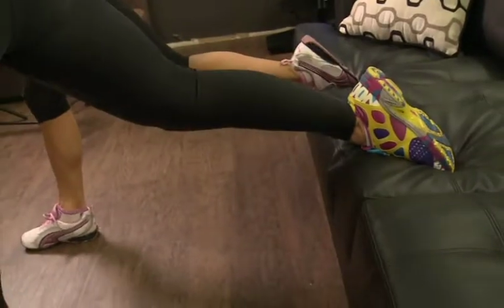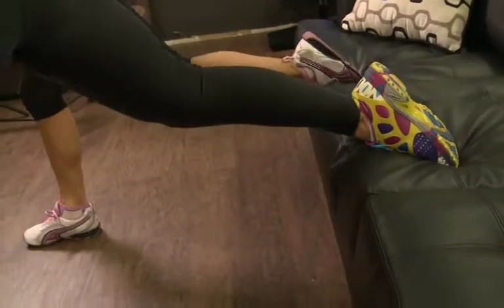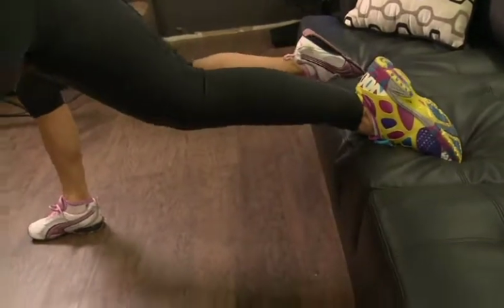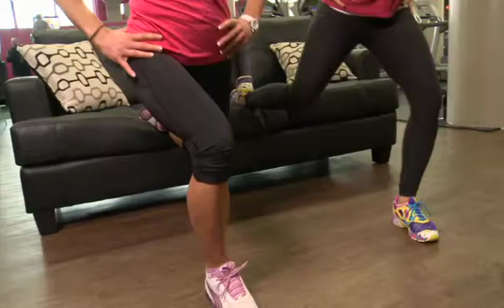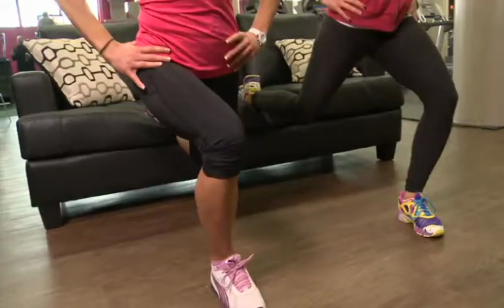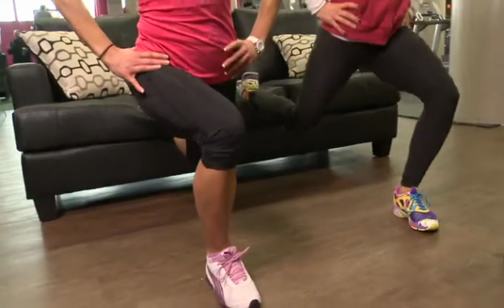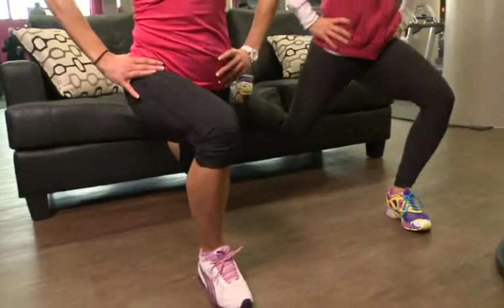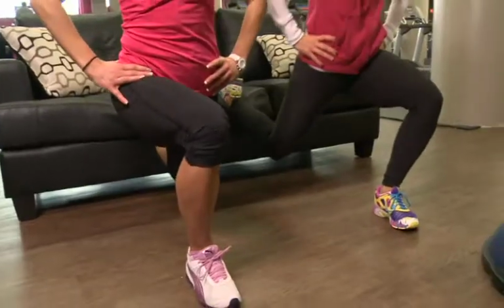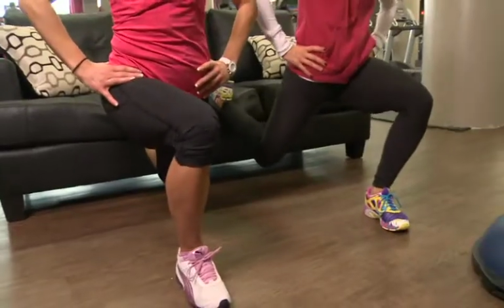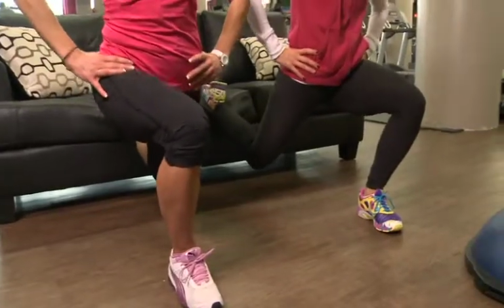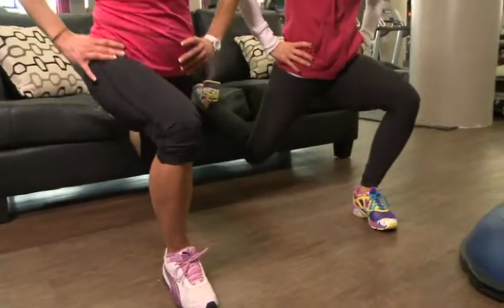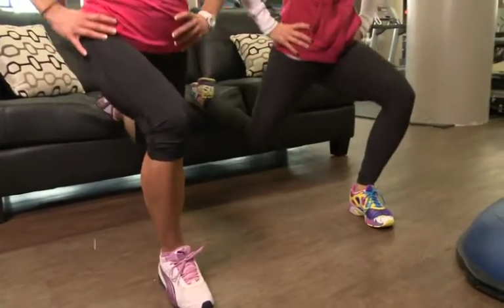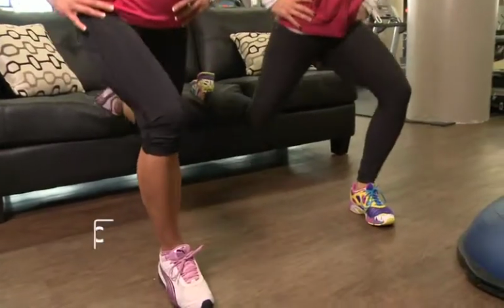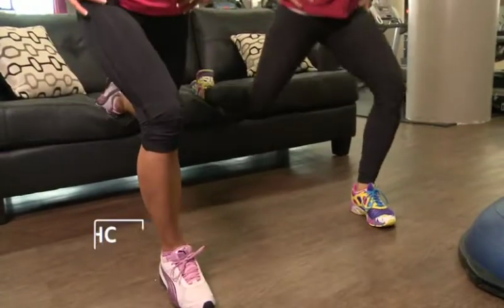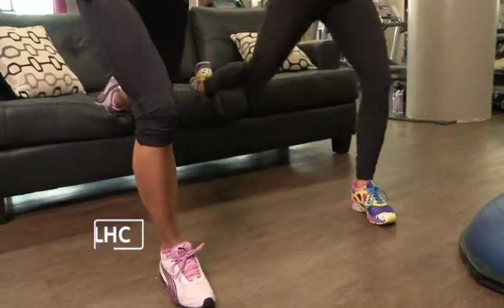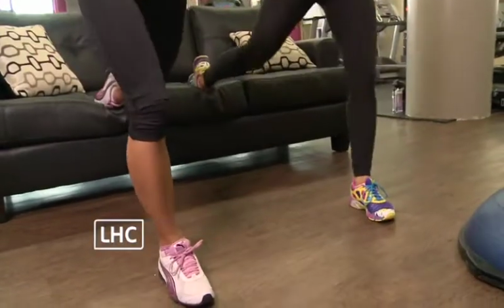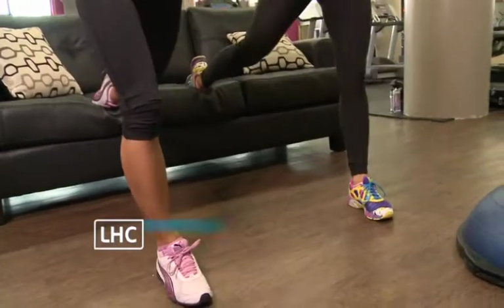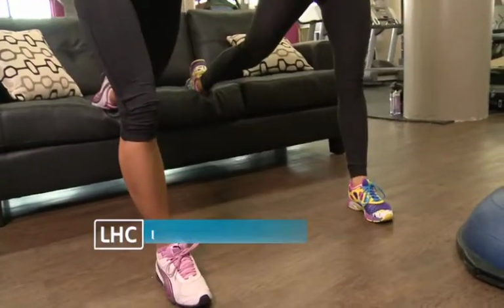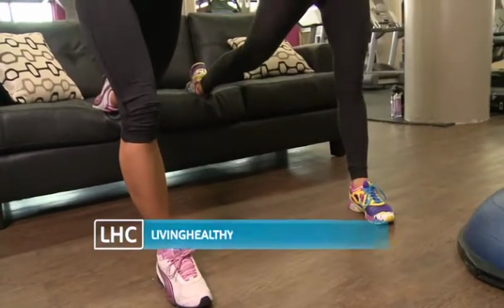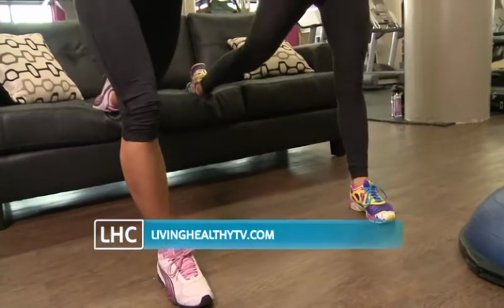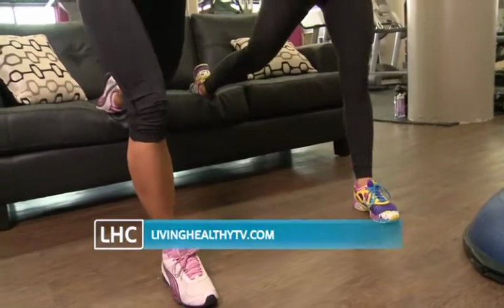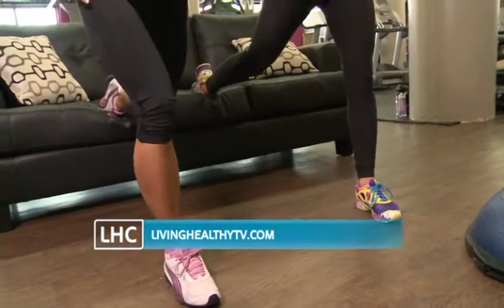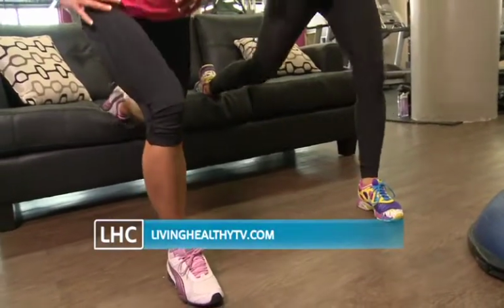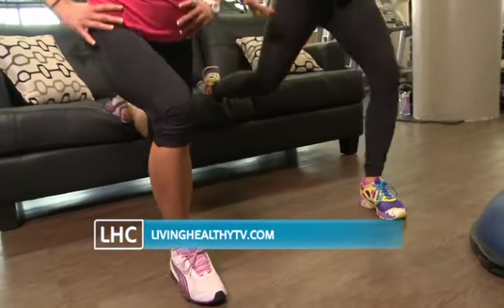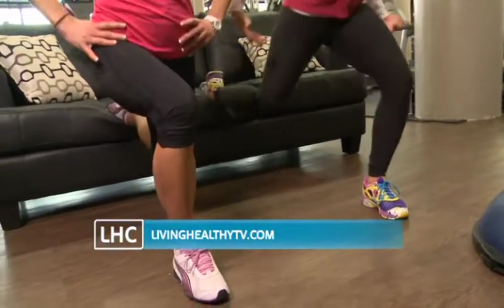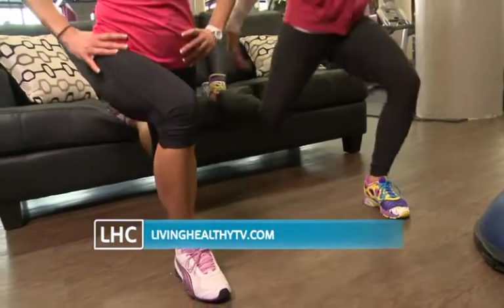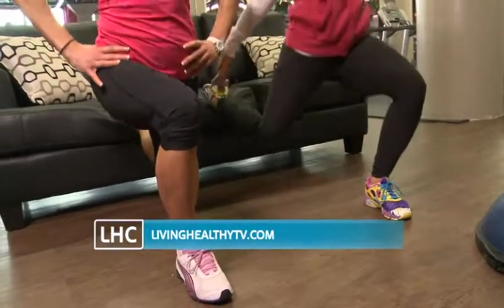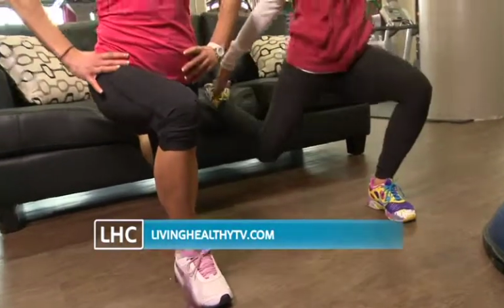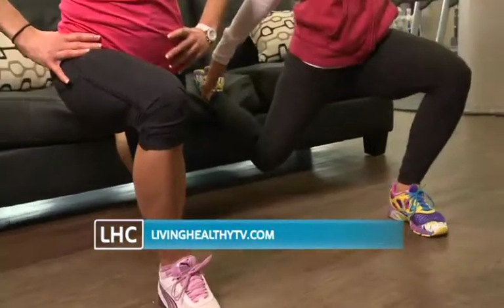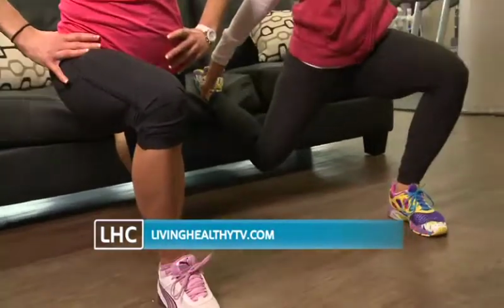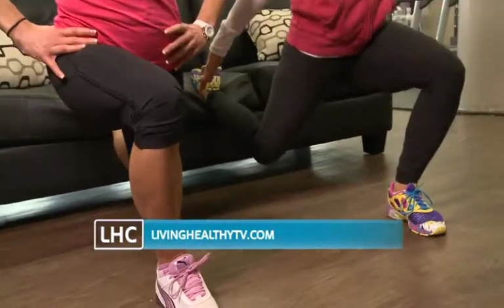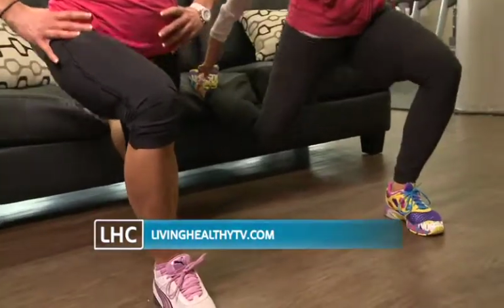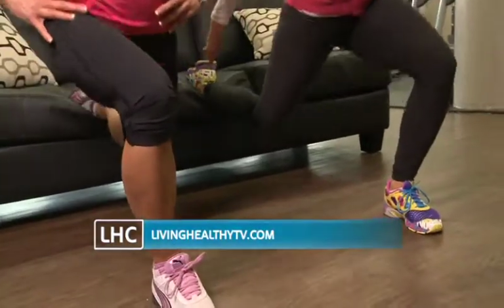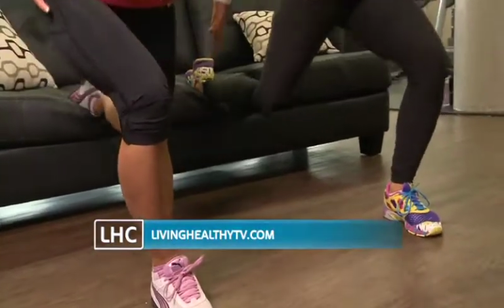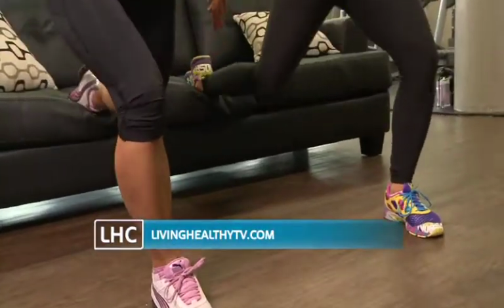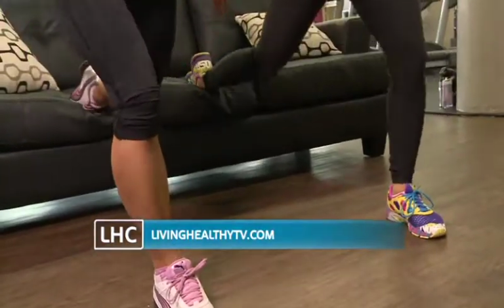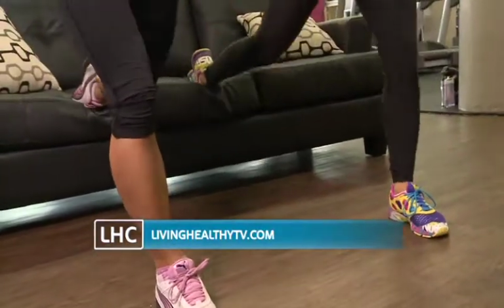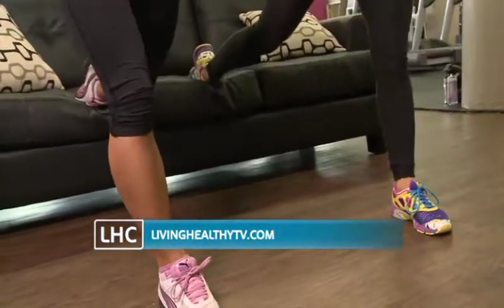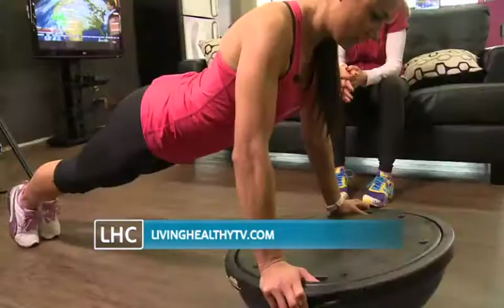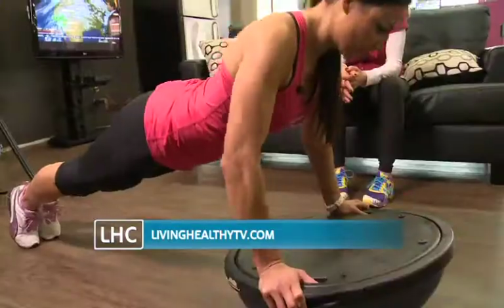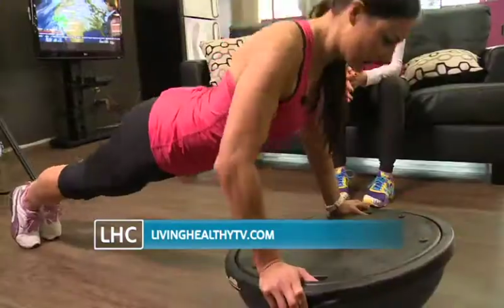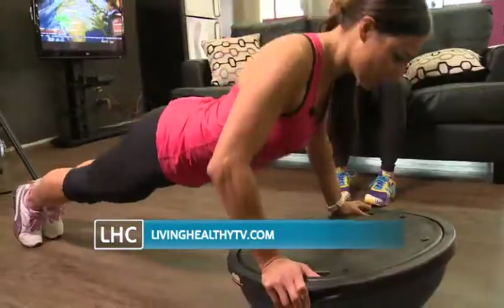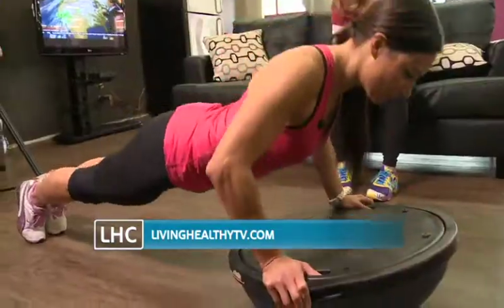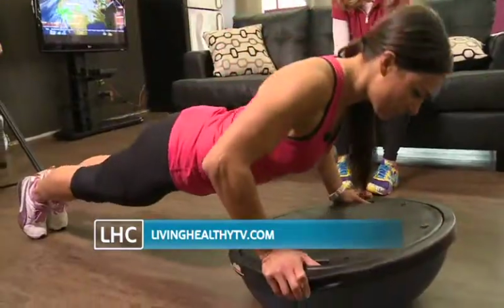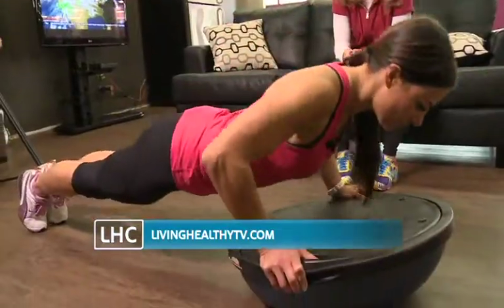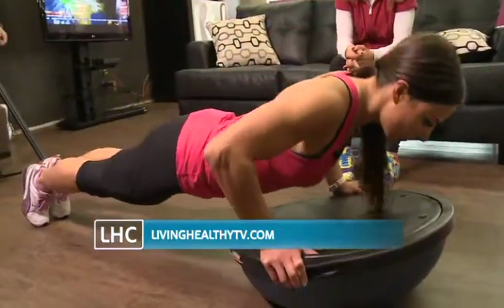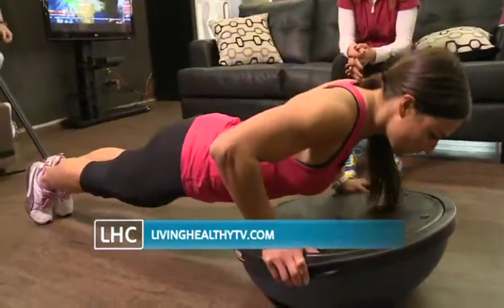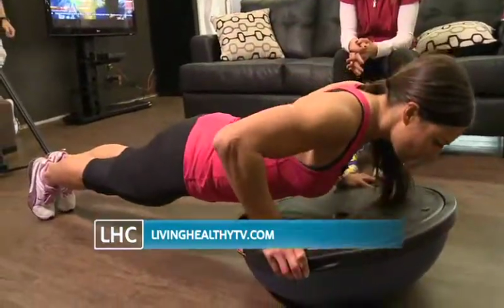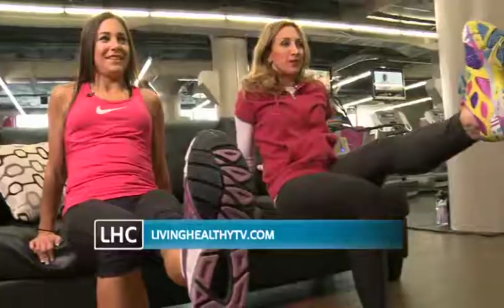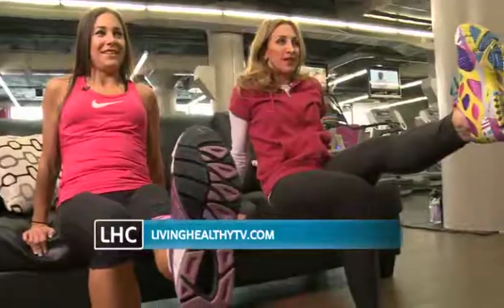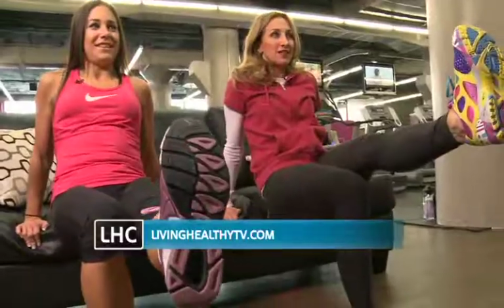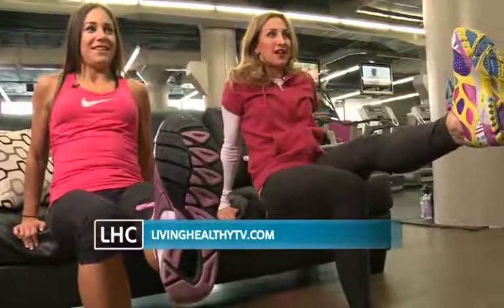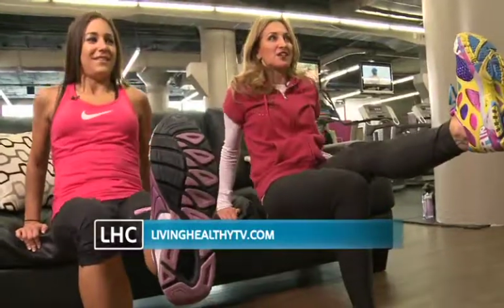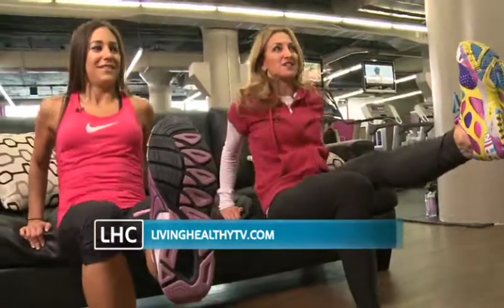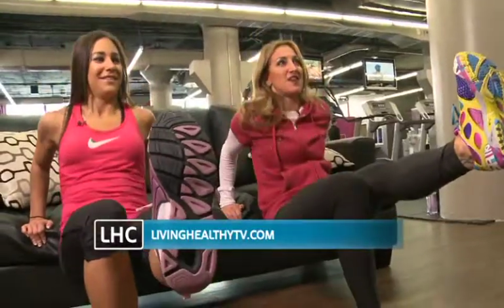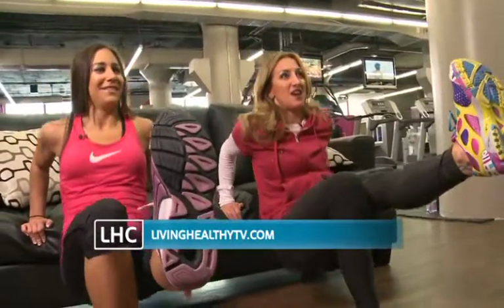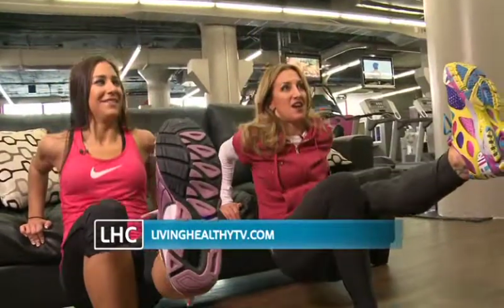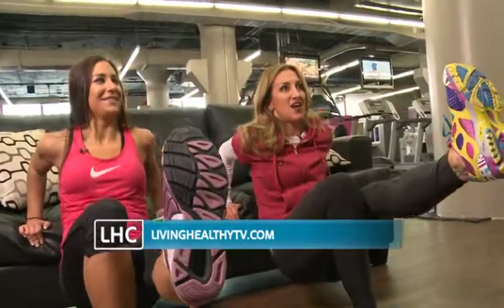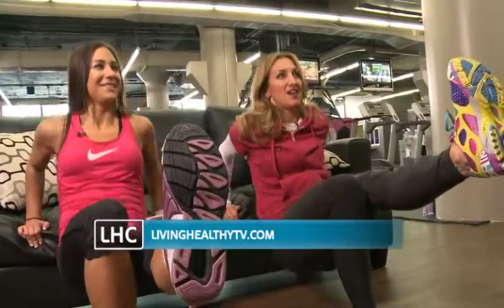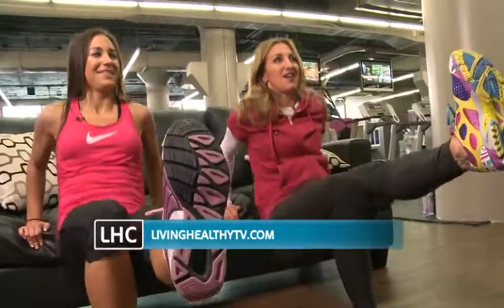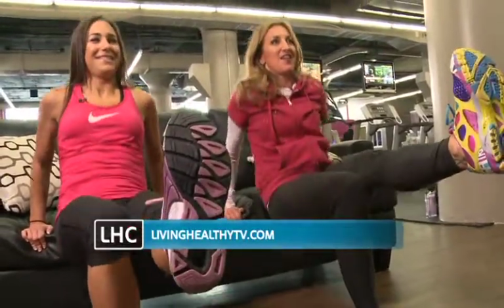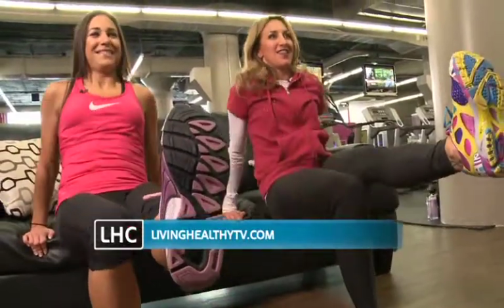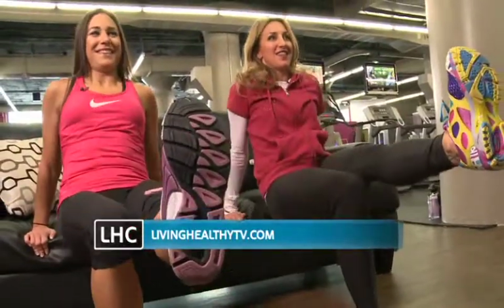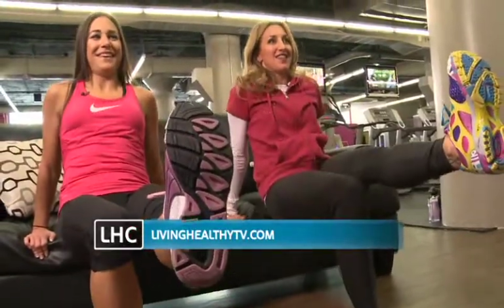Ask a trainer for ways to incorporate stability training into your workout, and check out our website for other workouts at livinghealthytv.com.